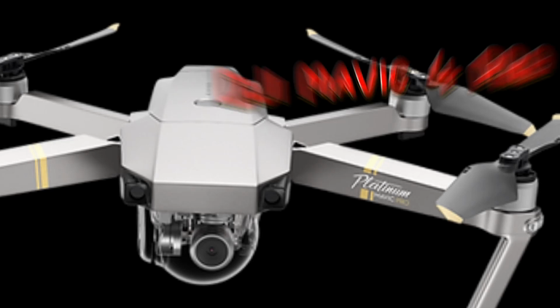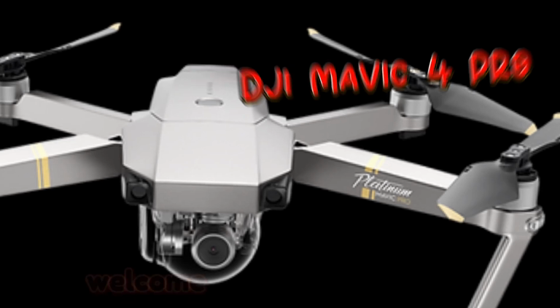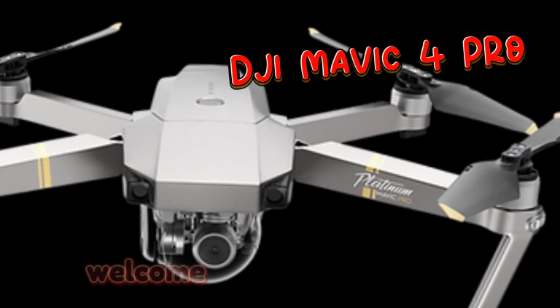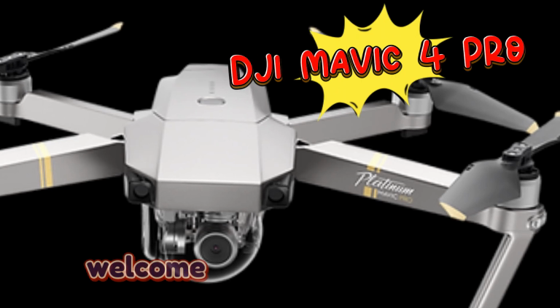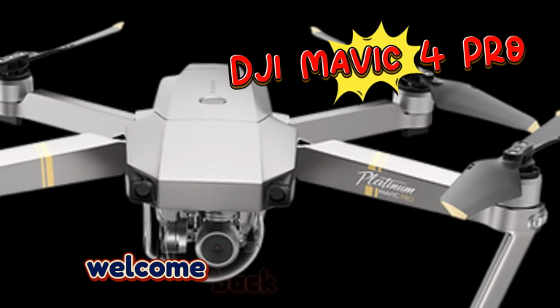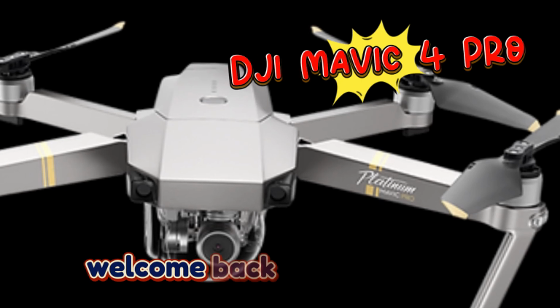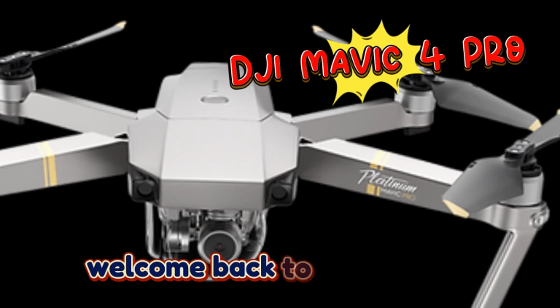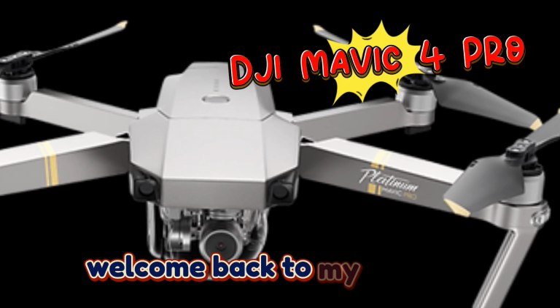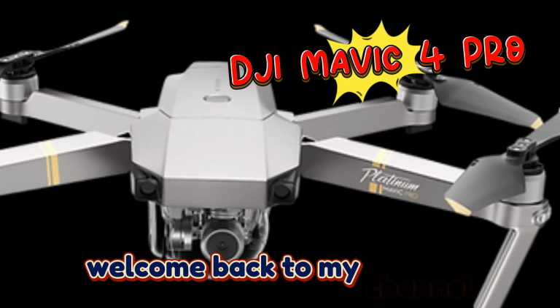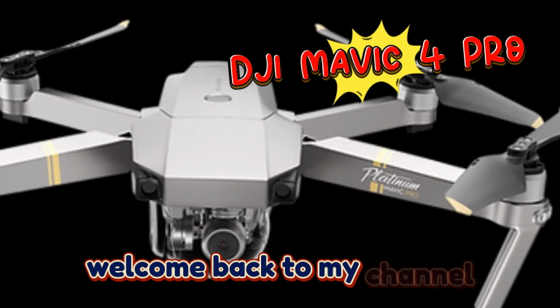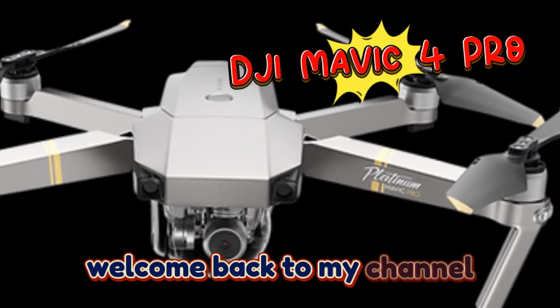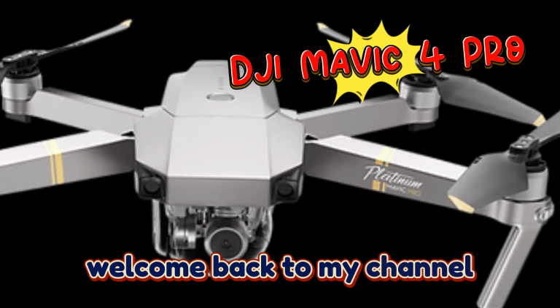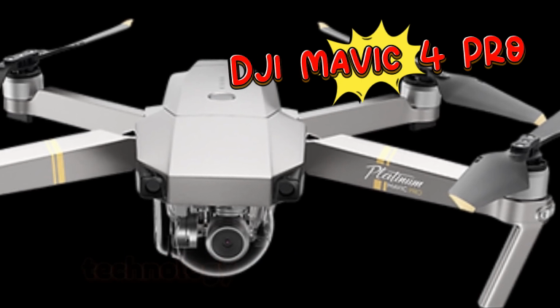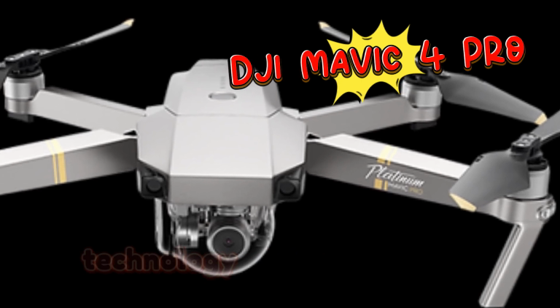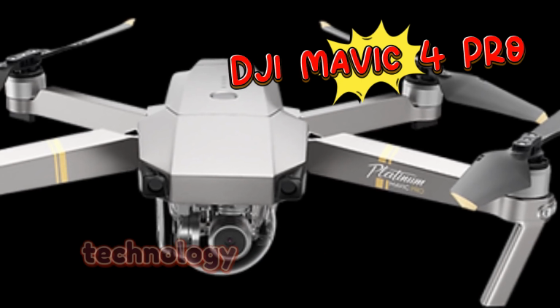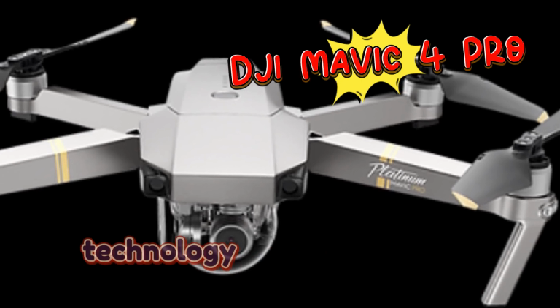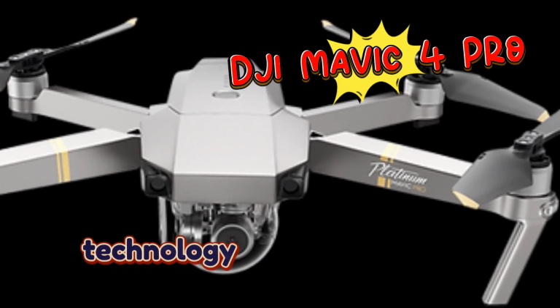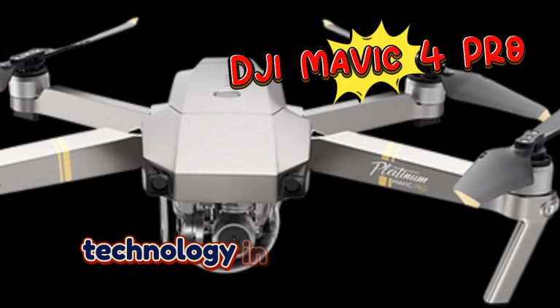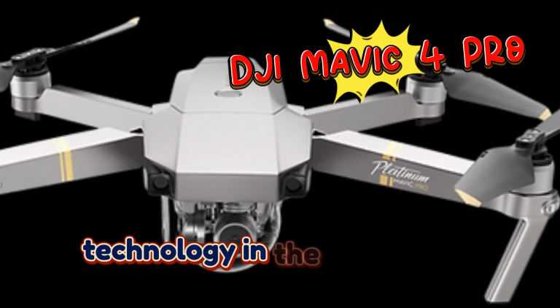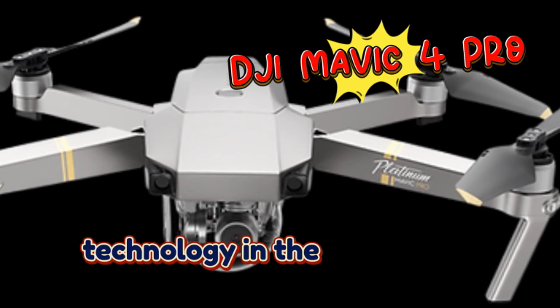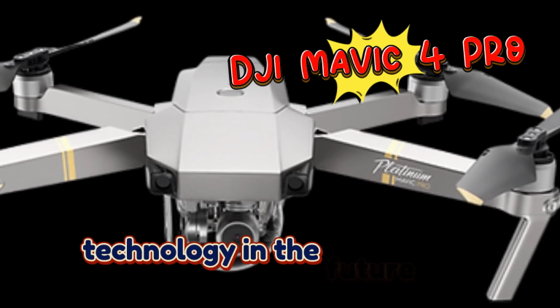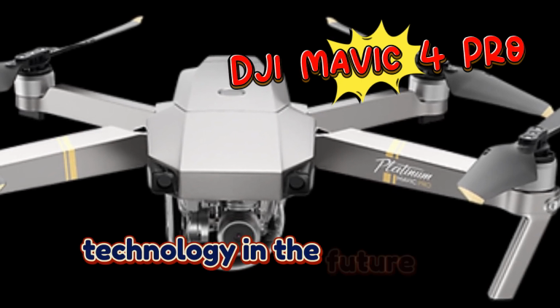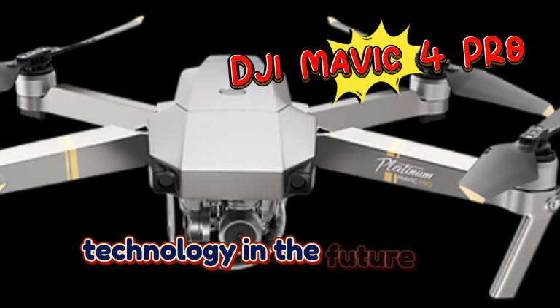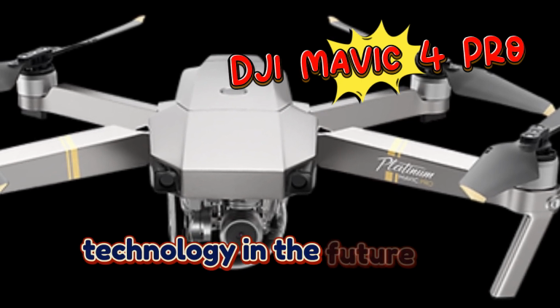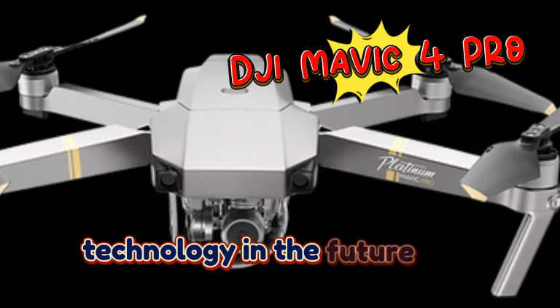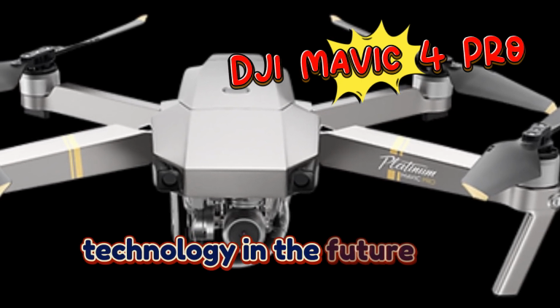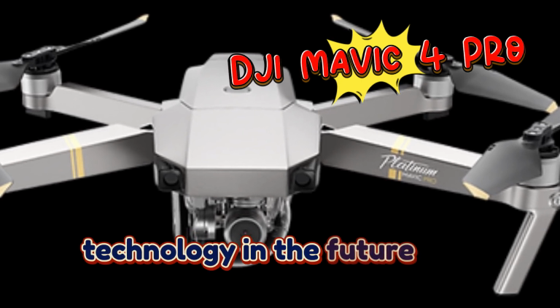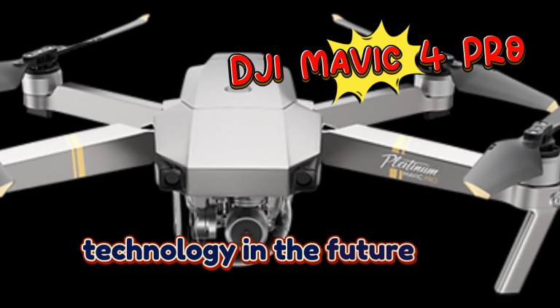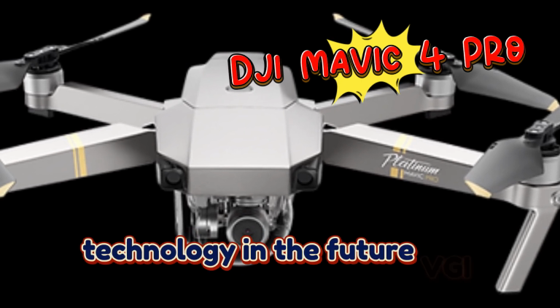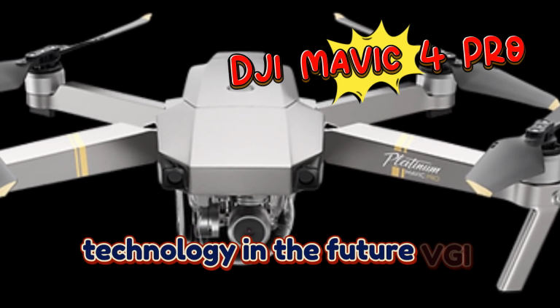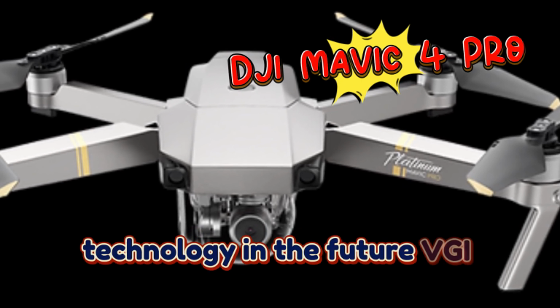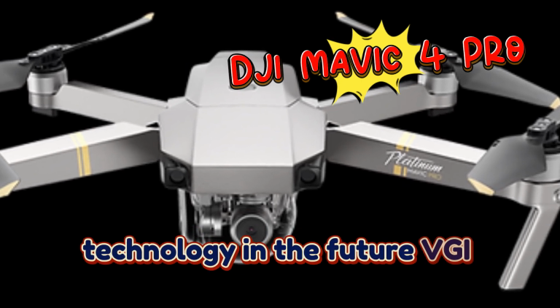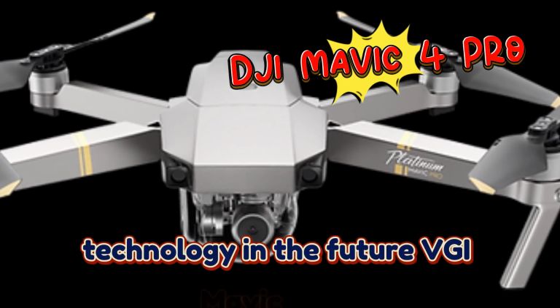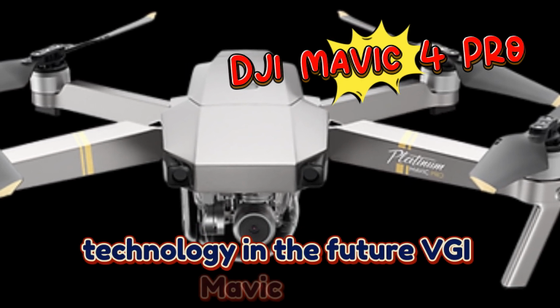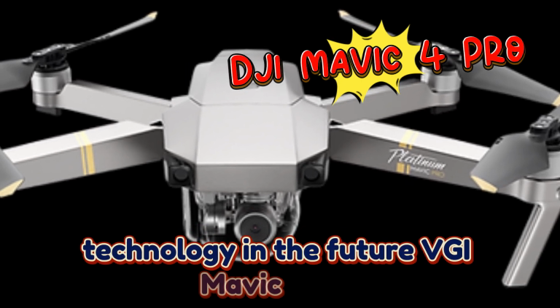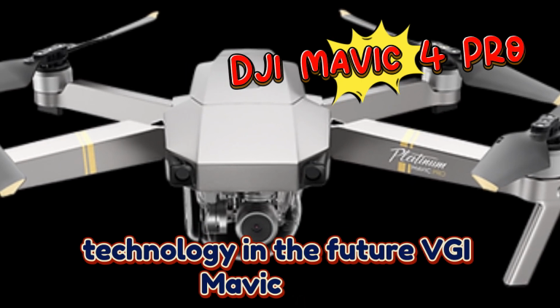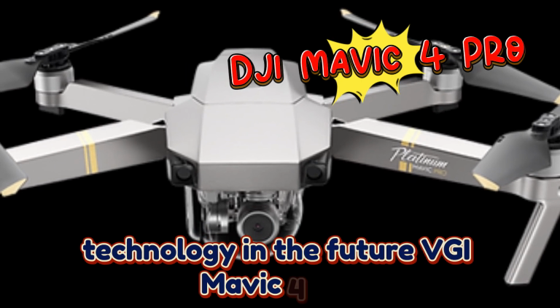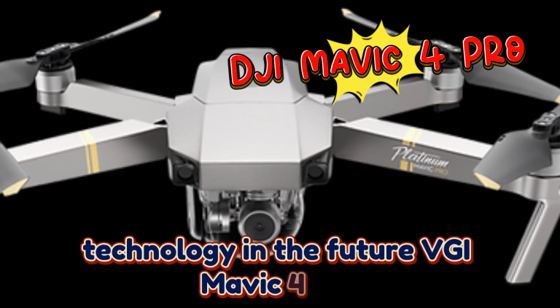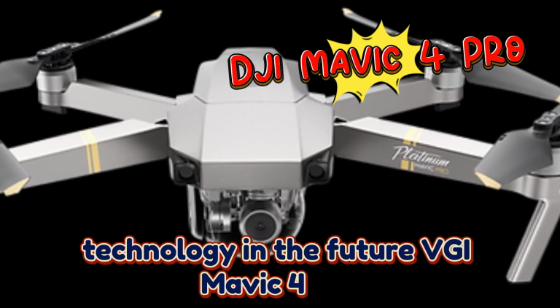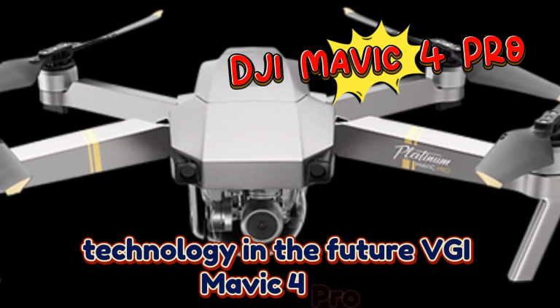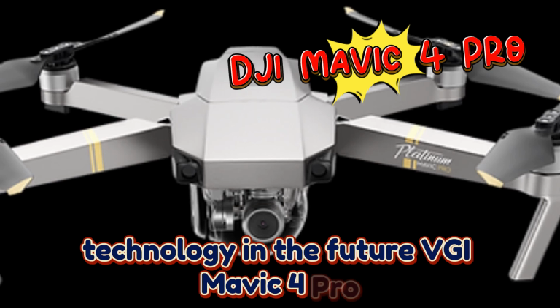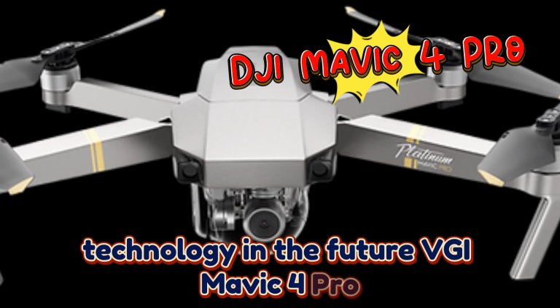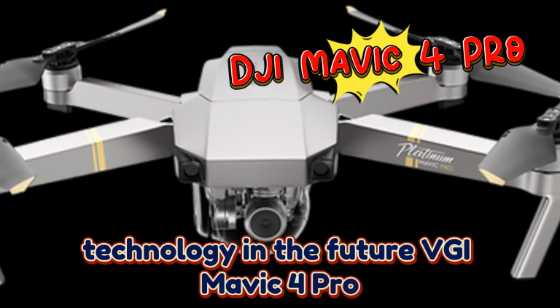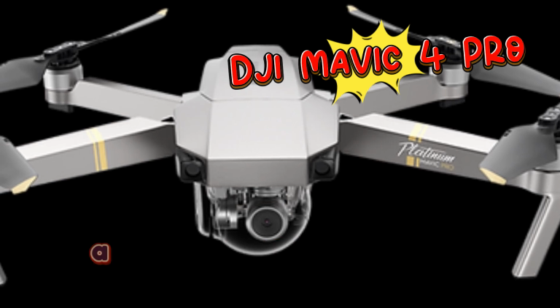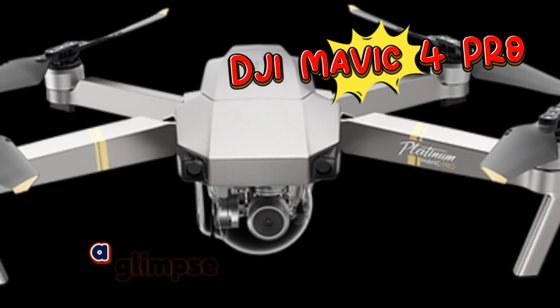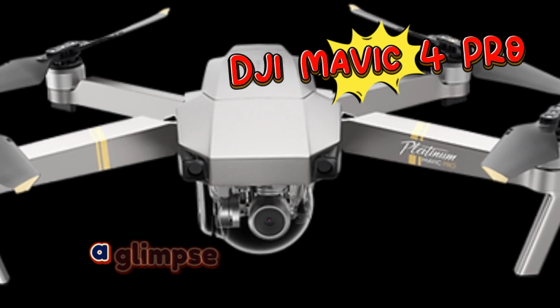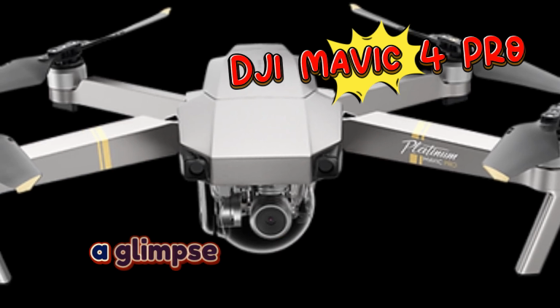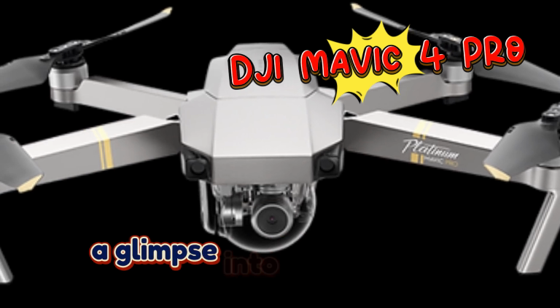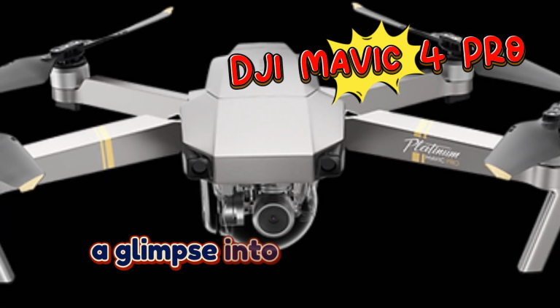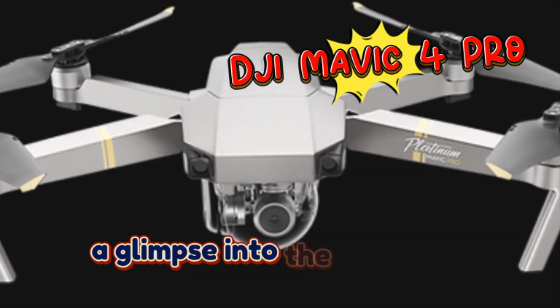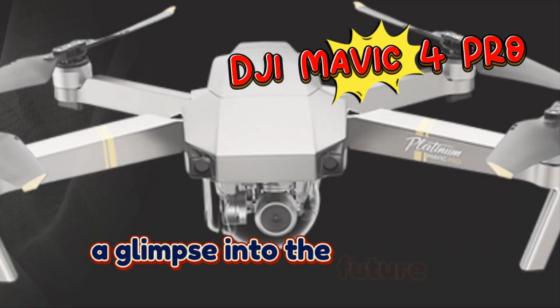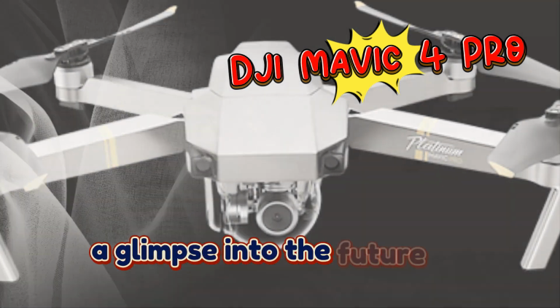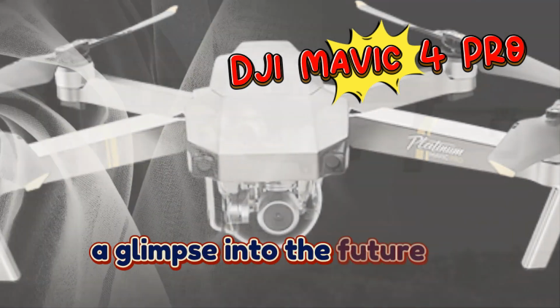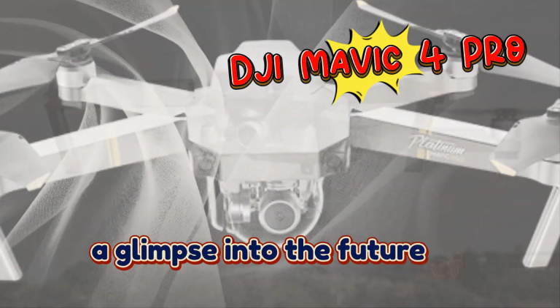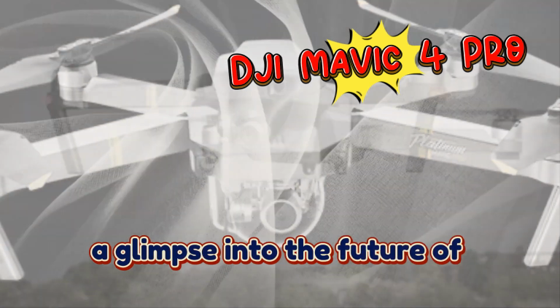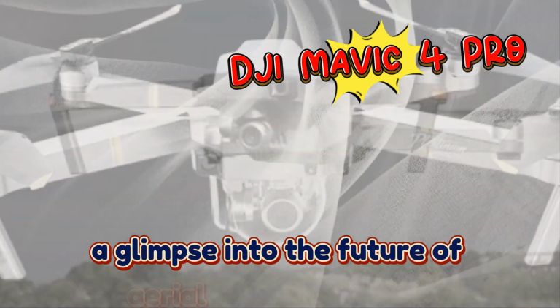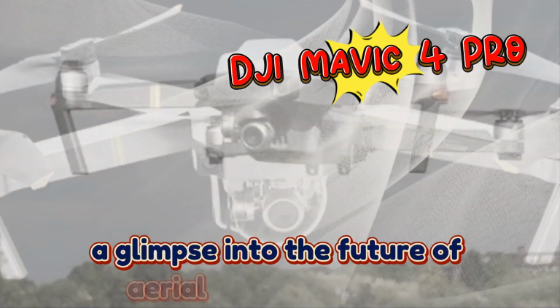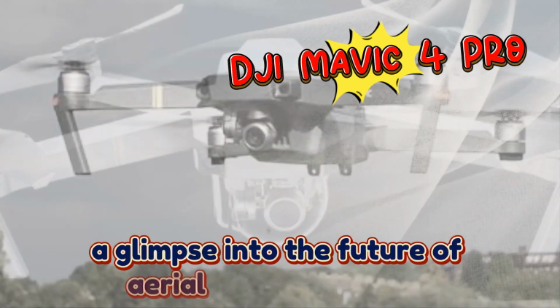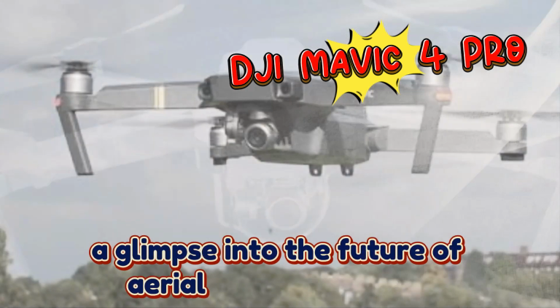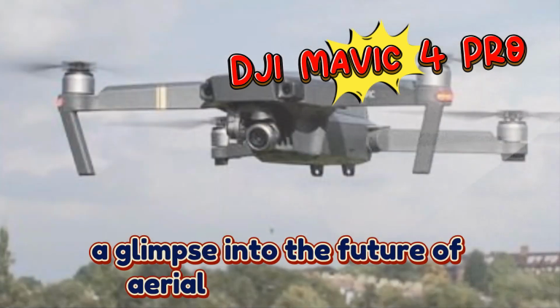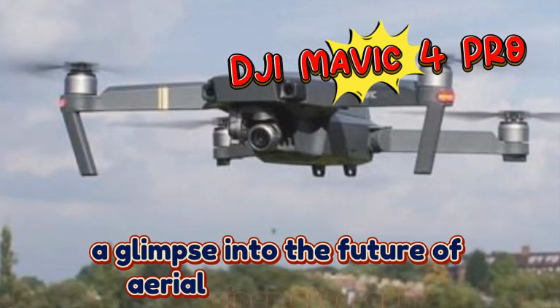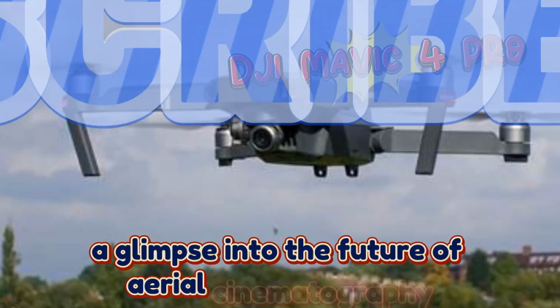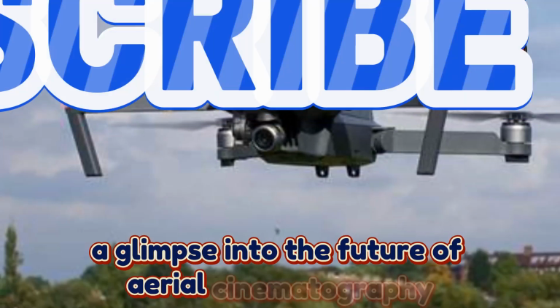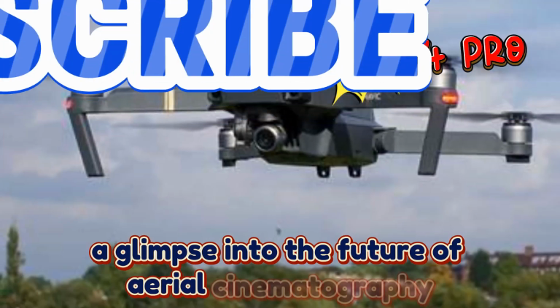Welcome back to my channel, Technology in the Future. DJI Mavic 4 Pro: a glimpse into the future of aerial cinematography.